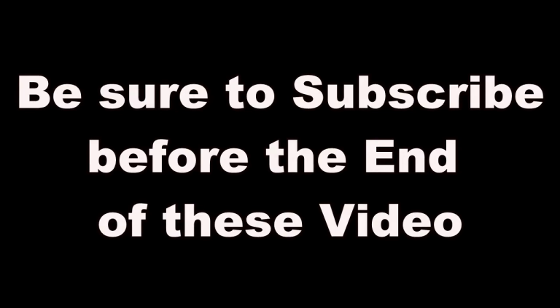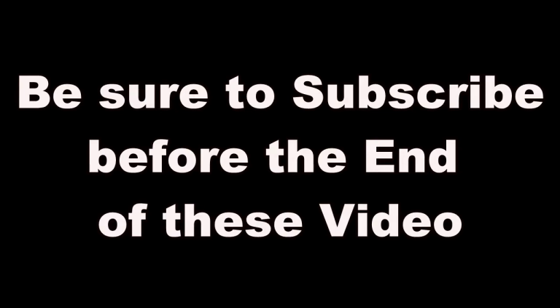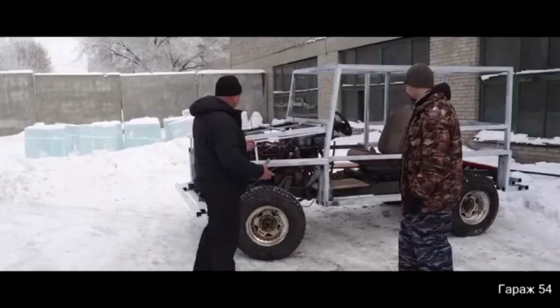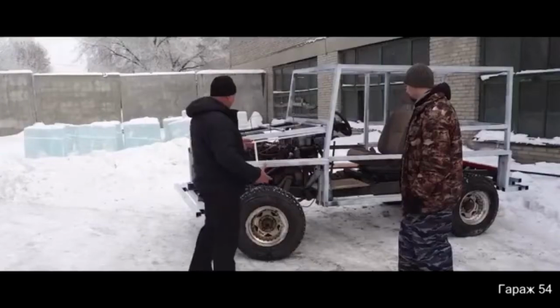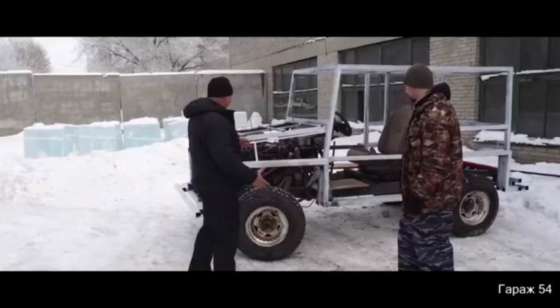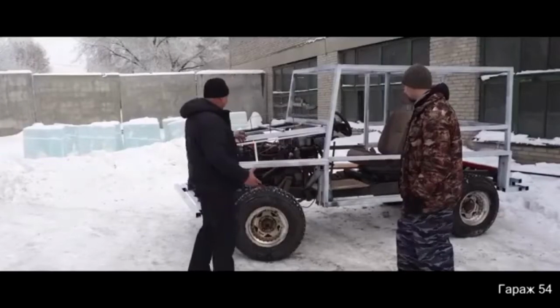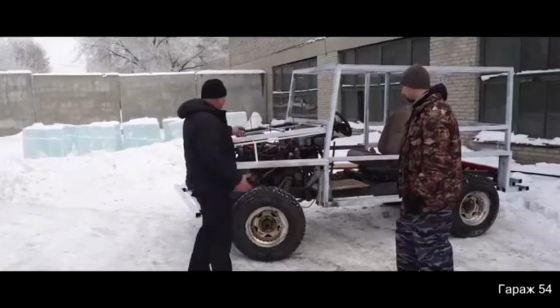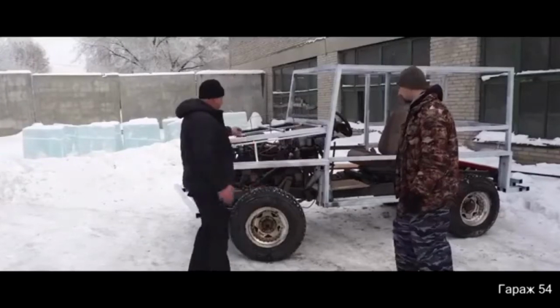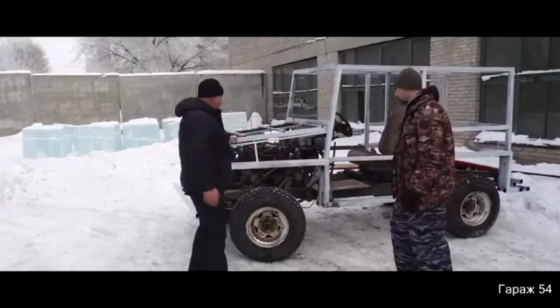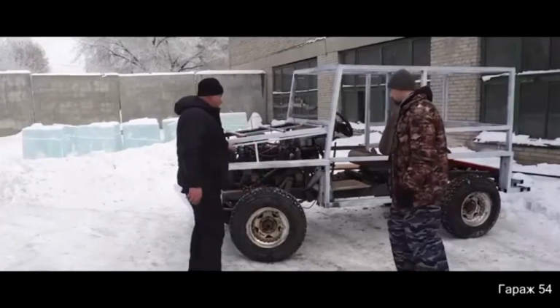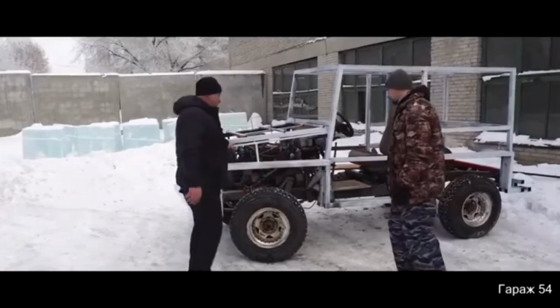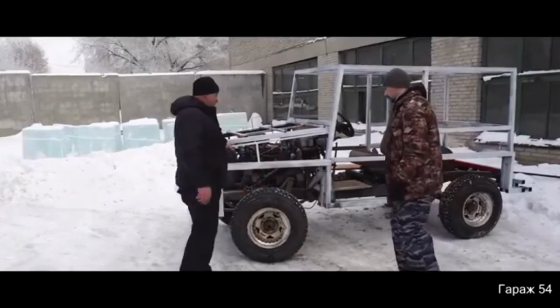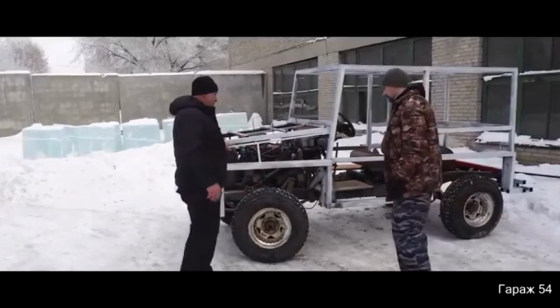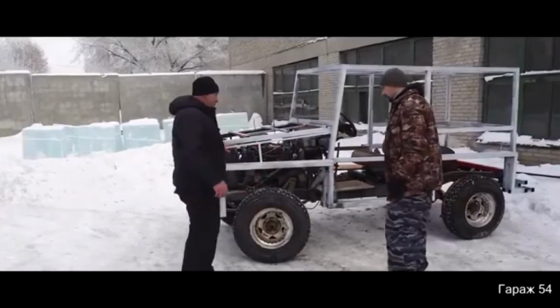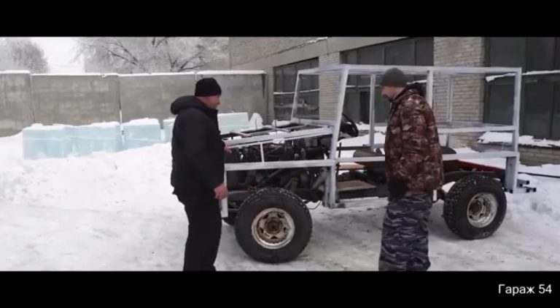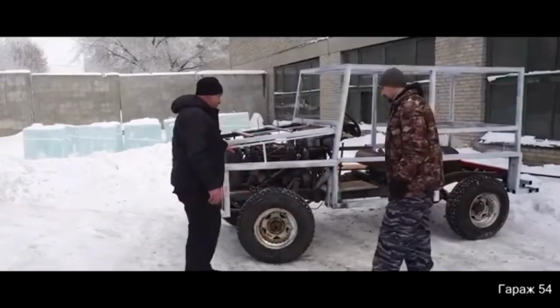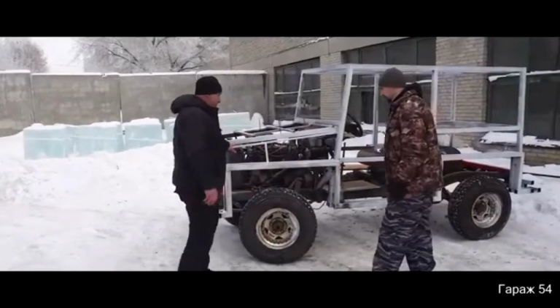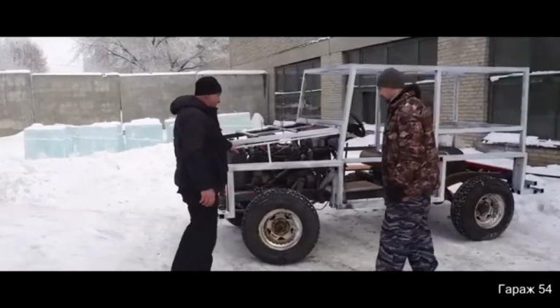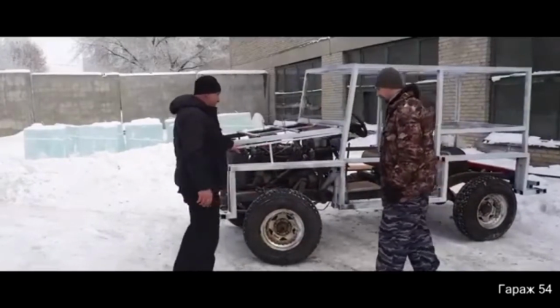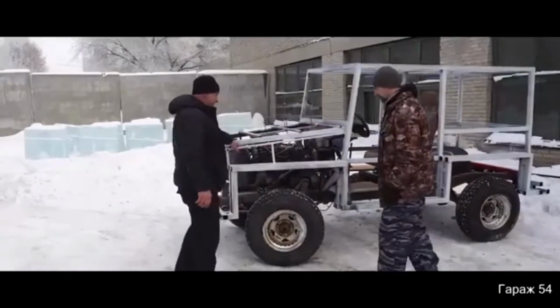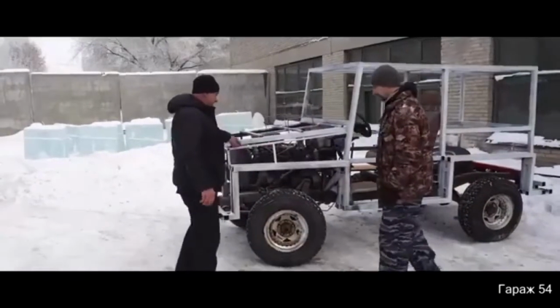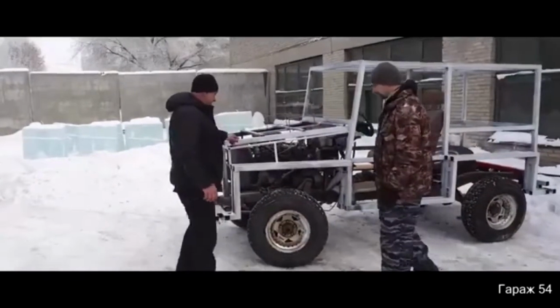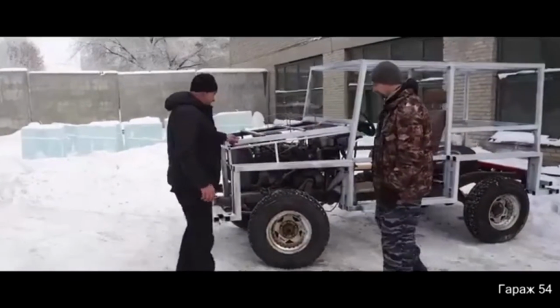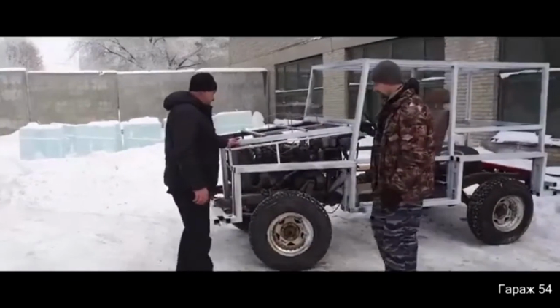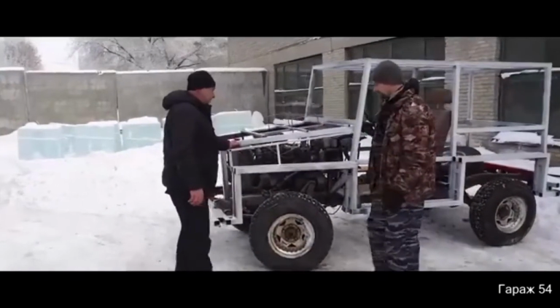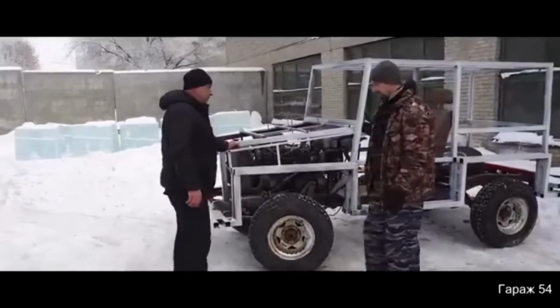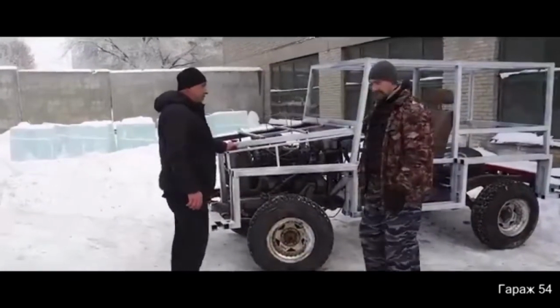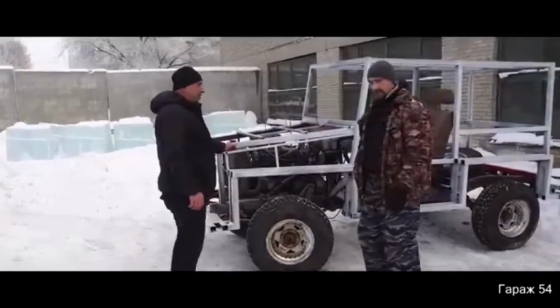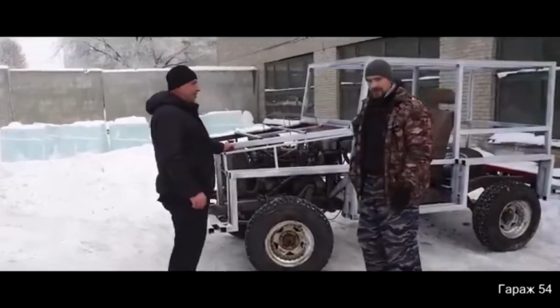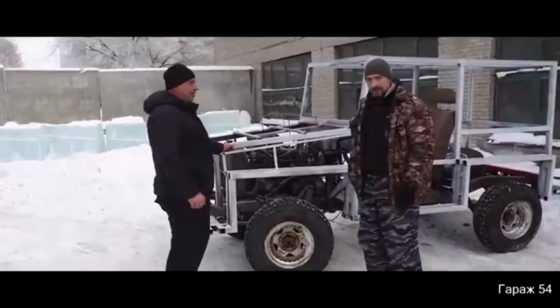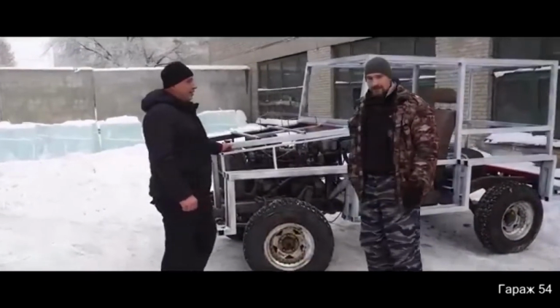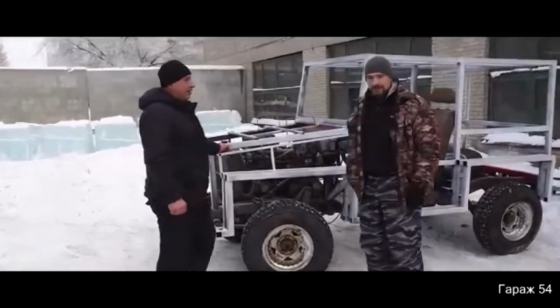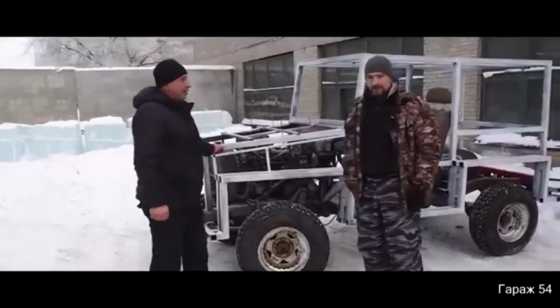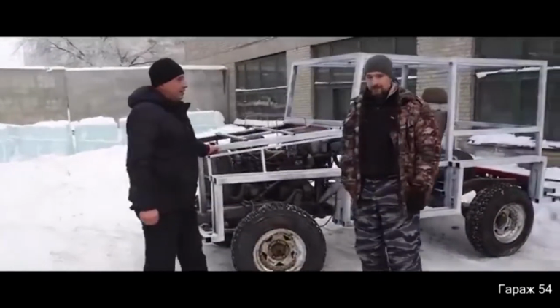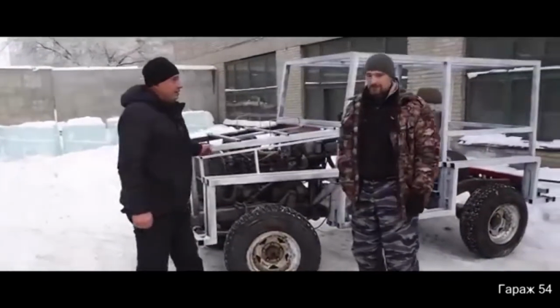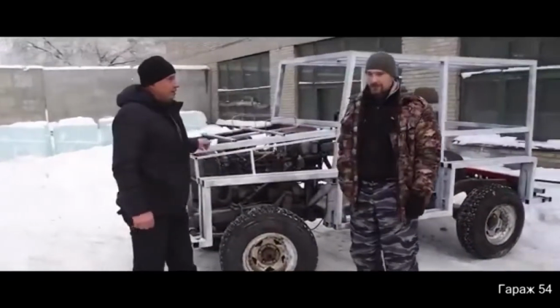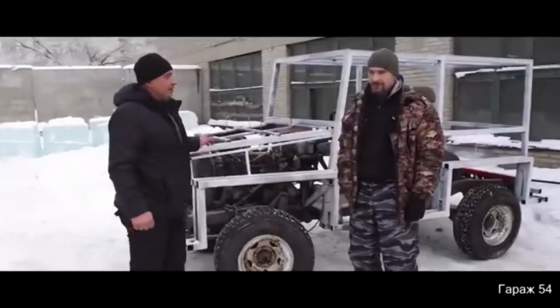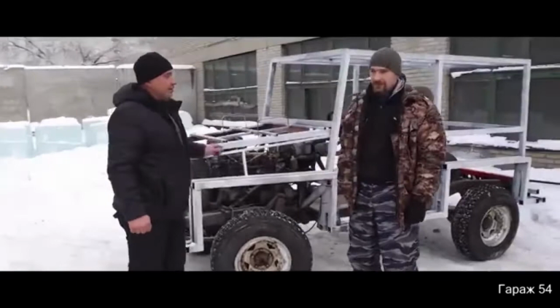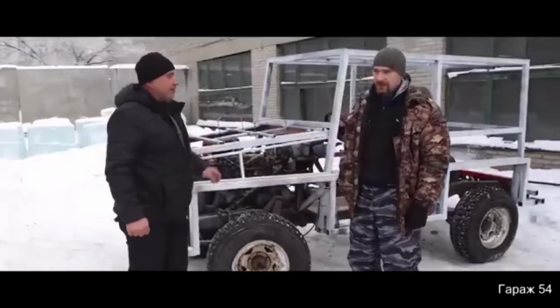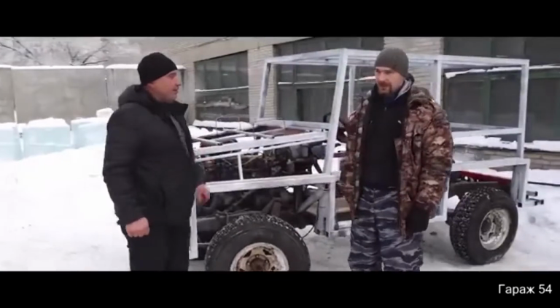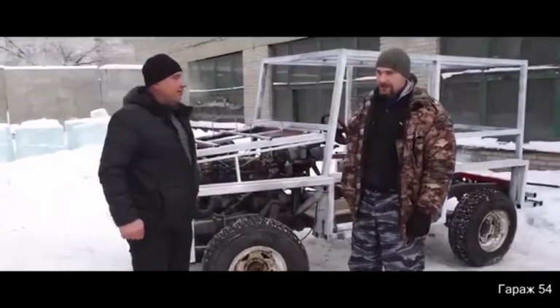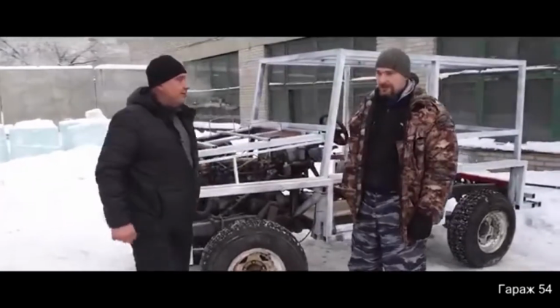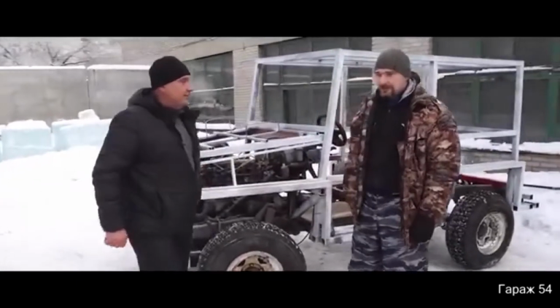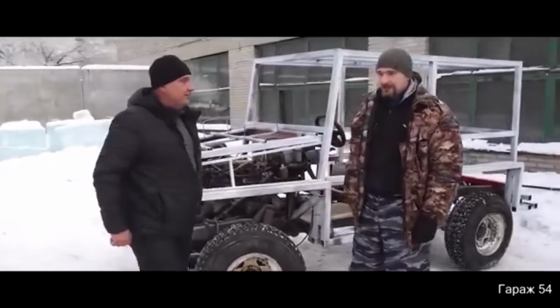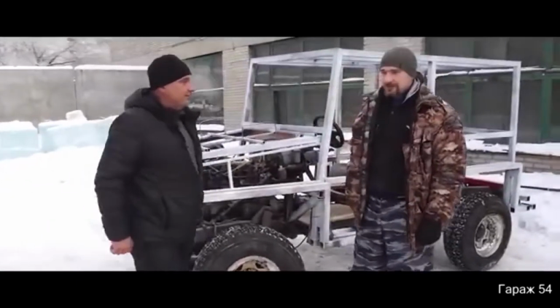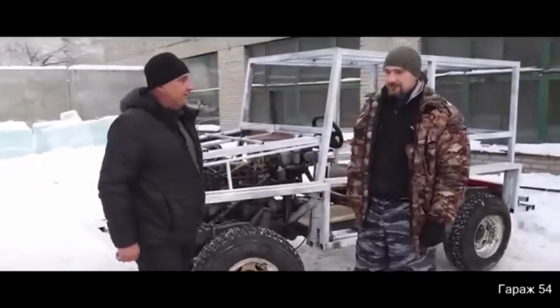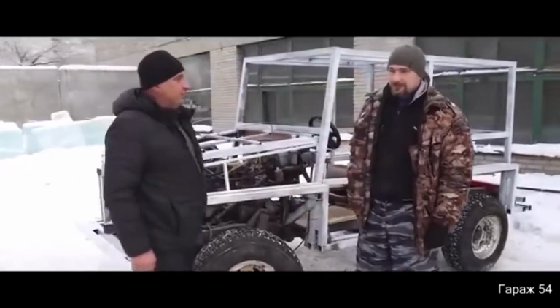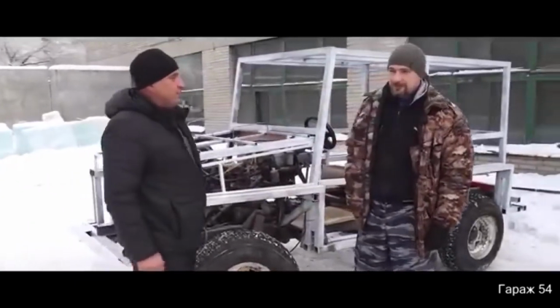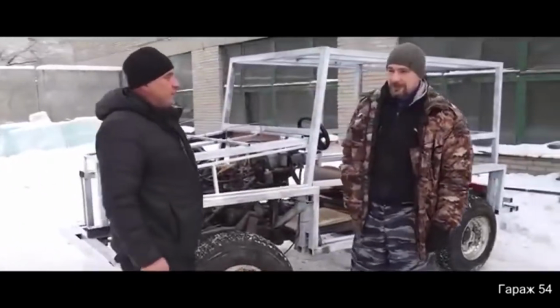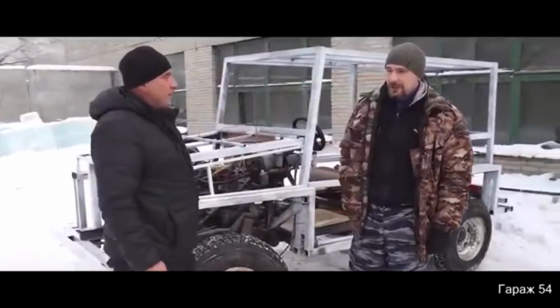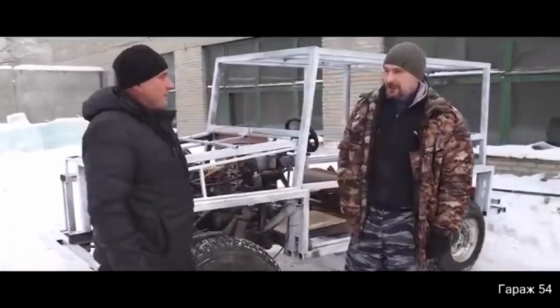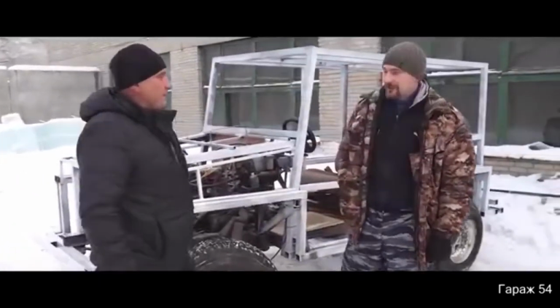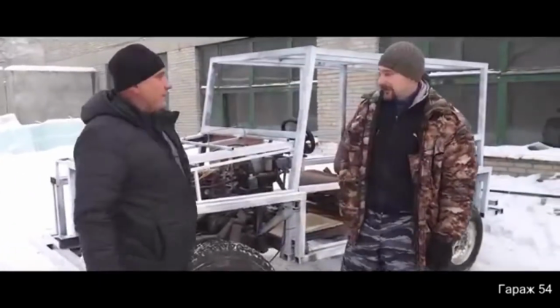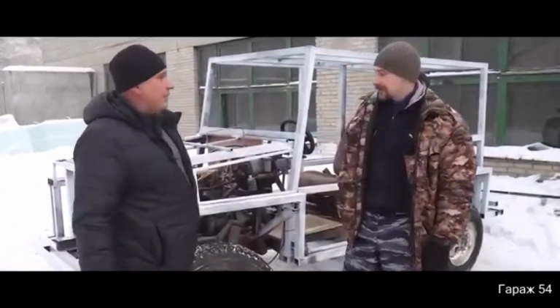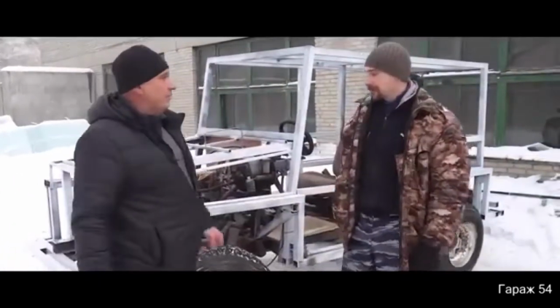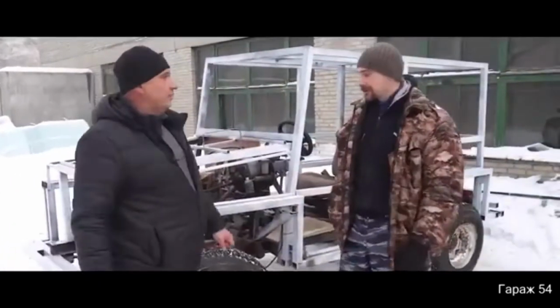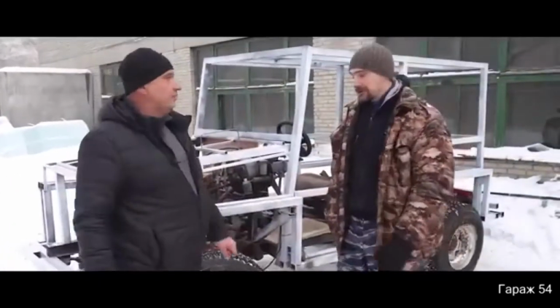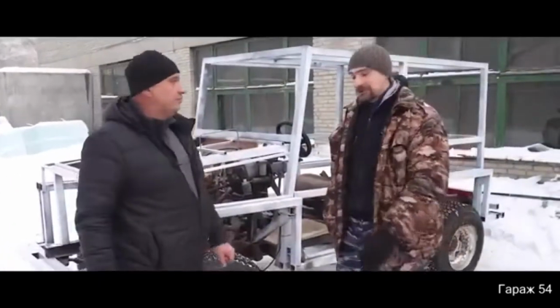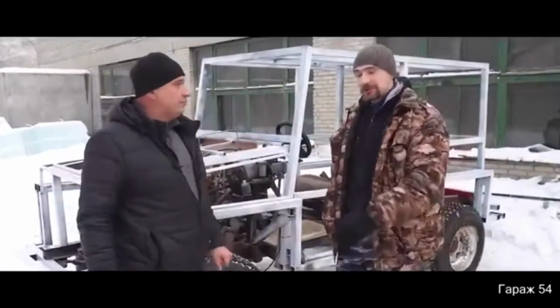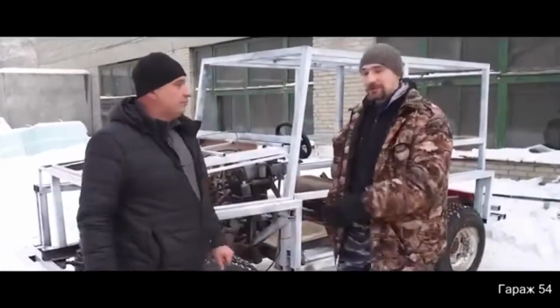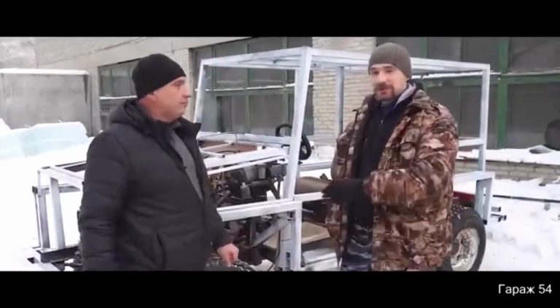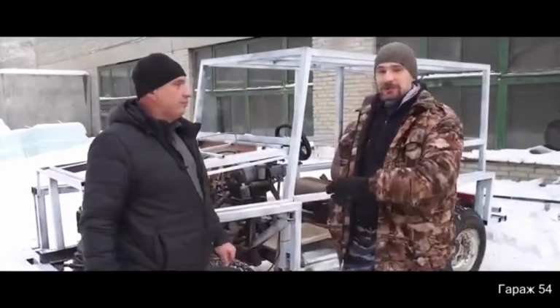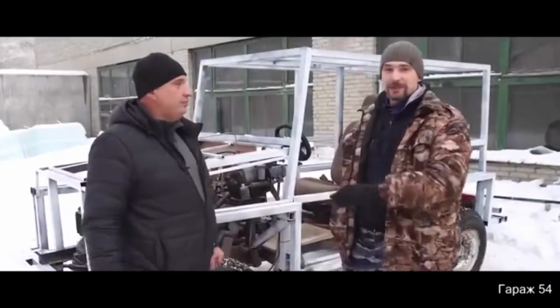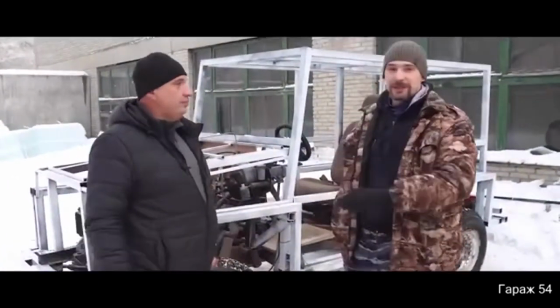These people wanted to drive a car made of ice. They took the skeleton of an SUV and started building with blocks of ice.